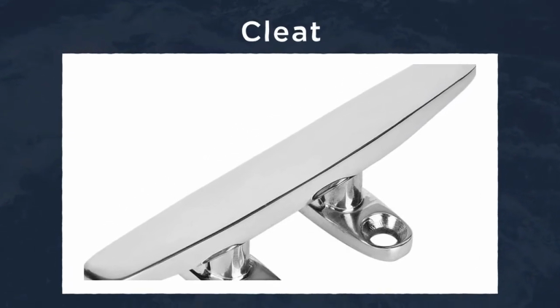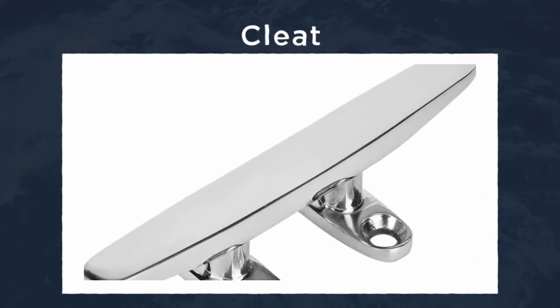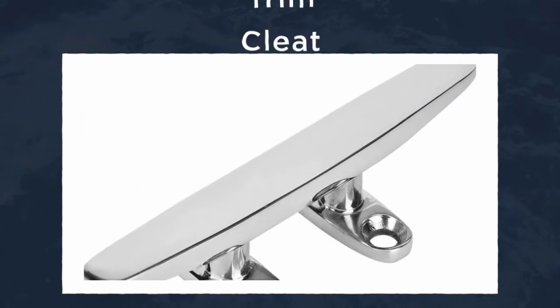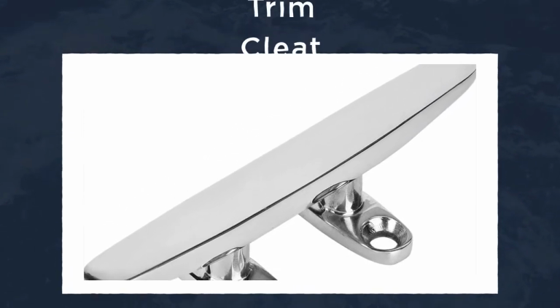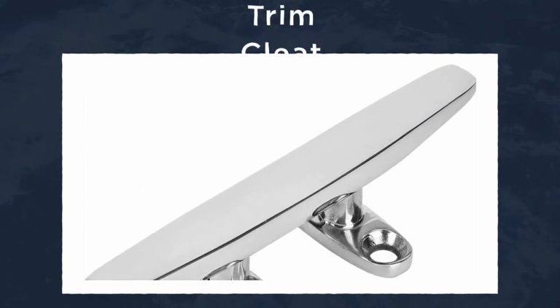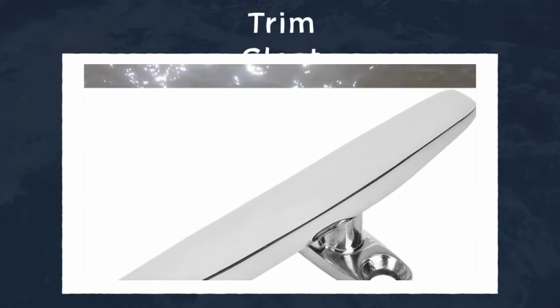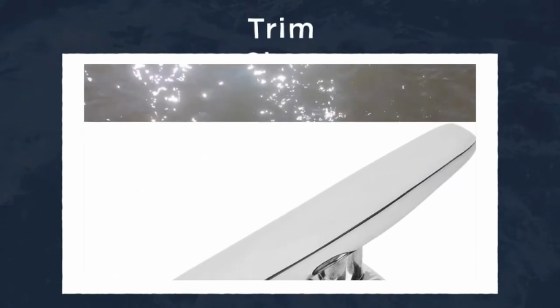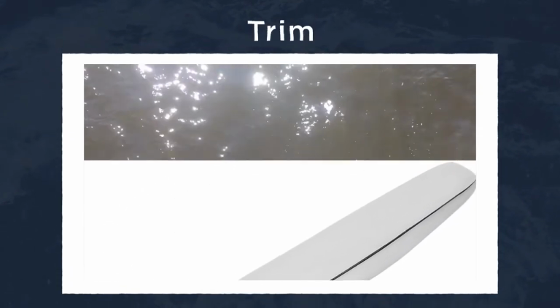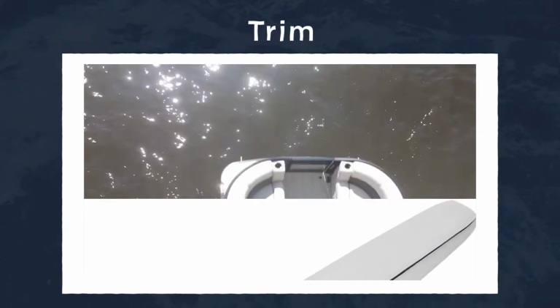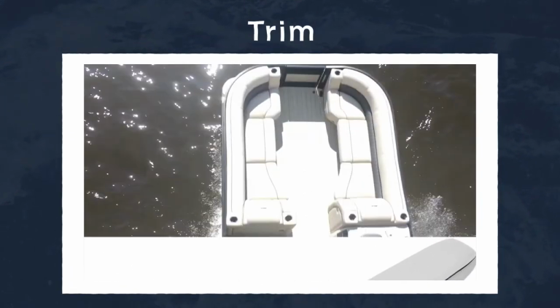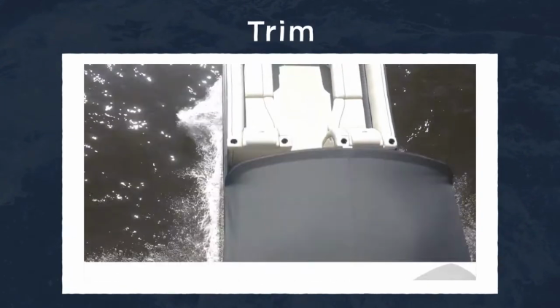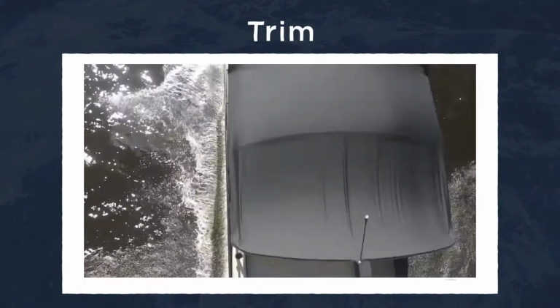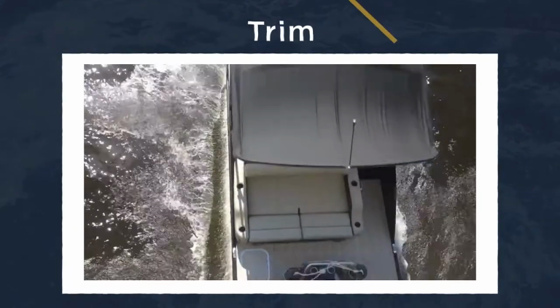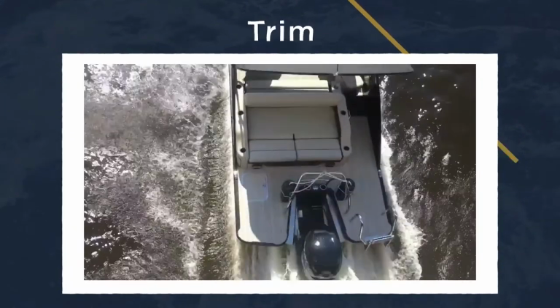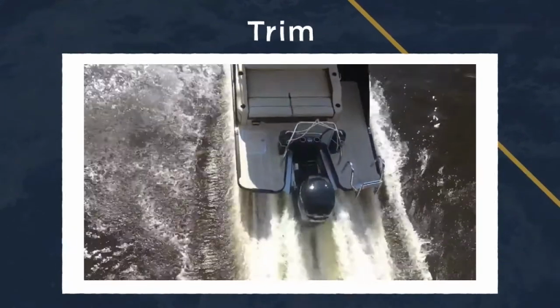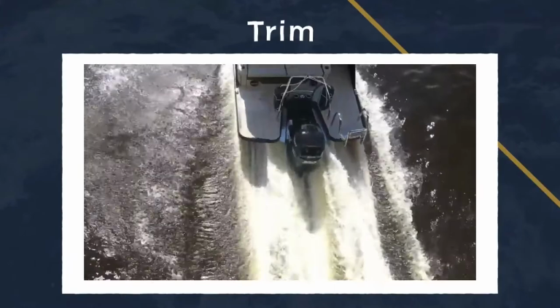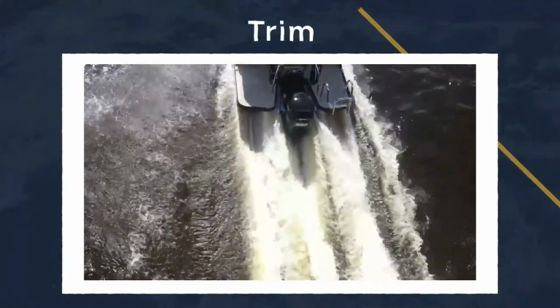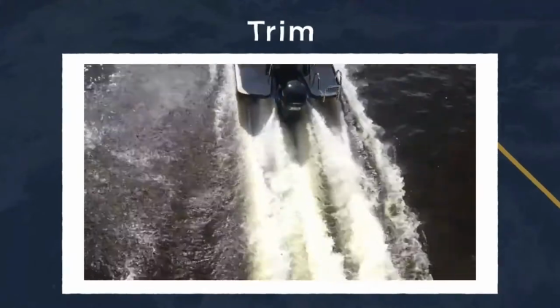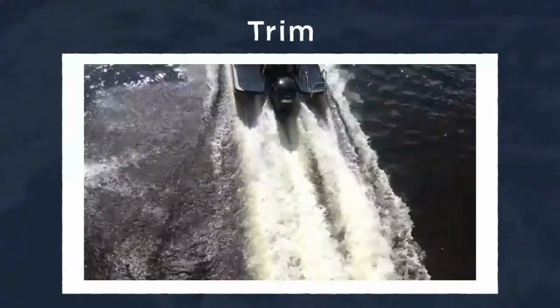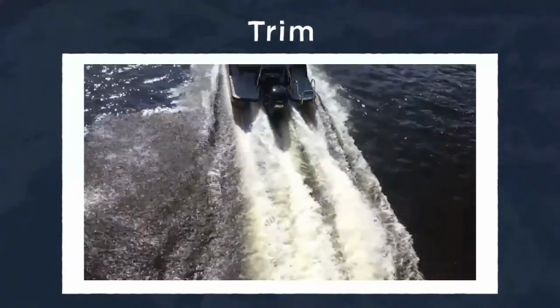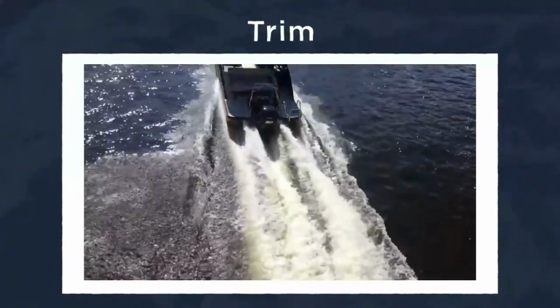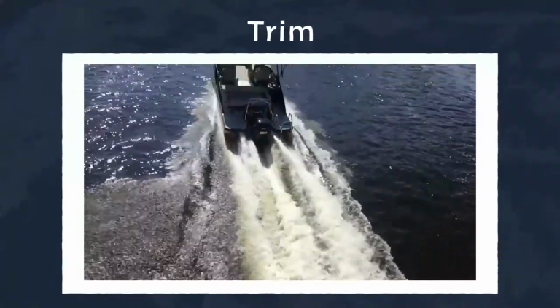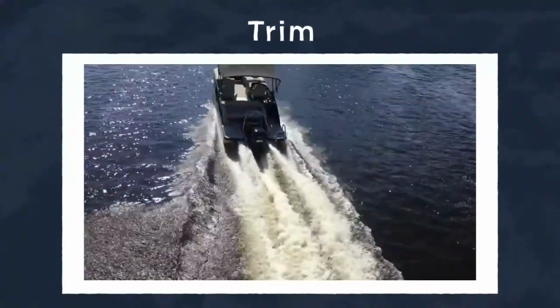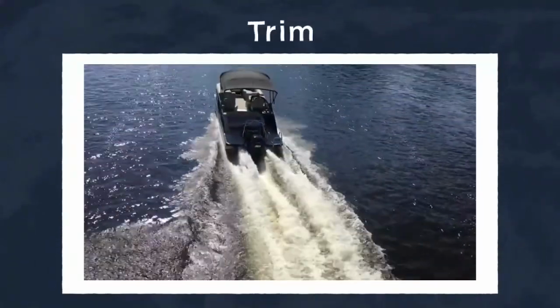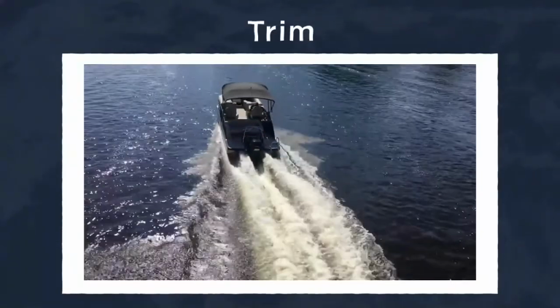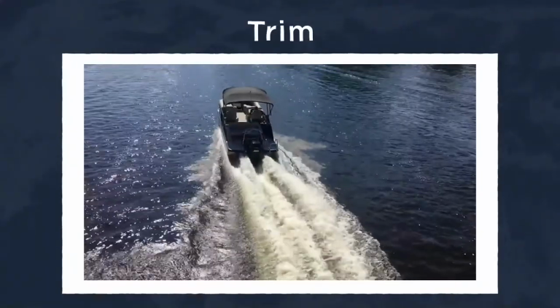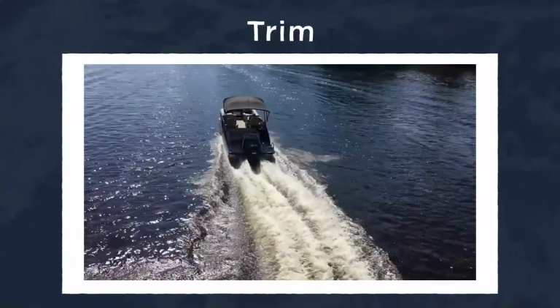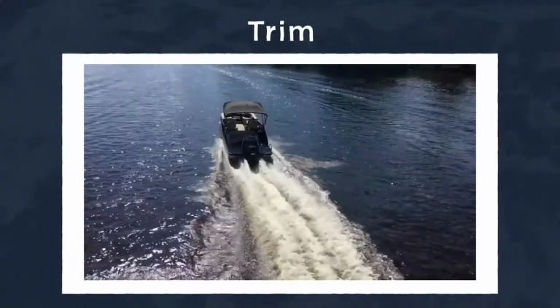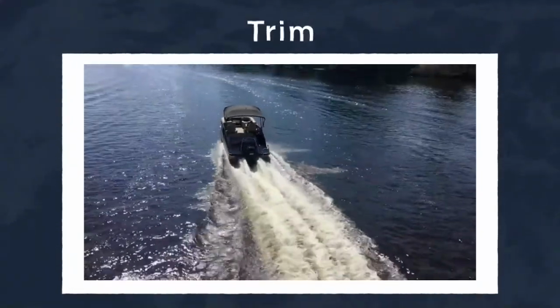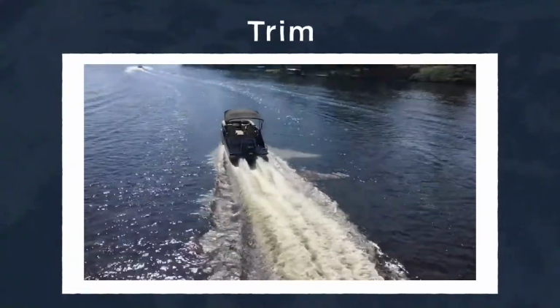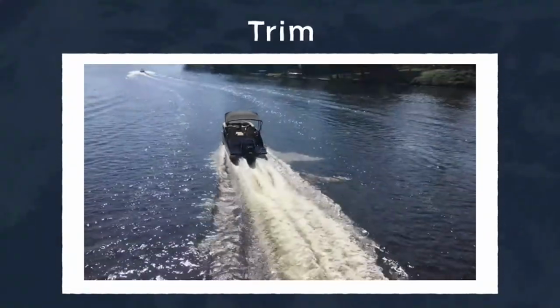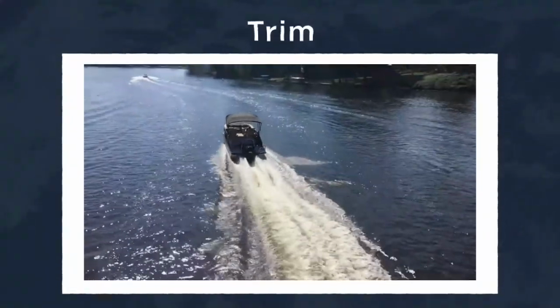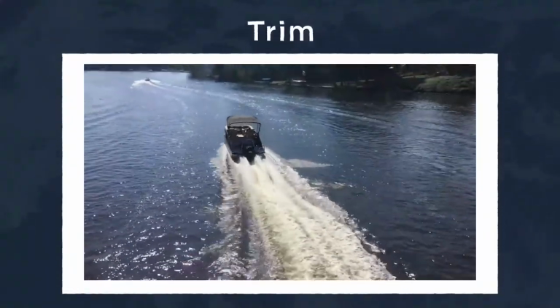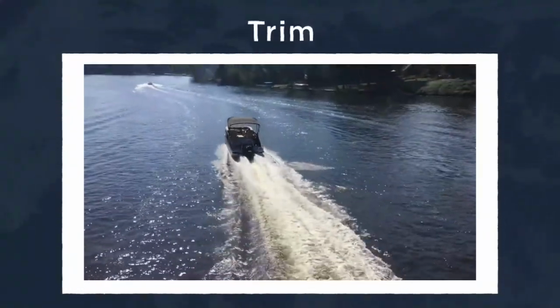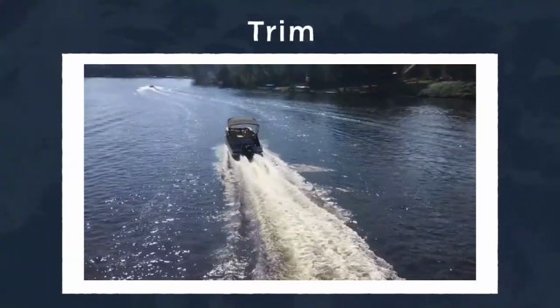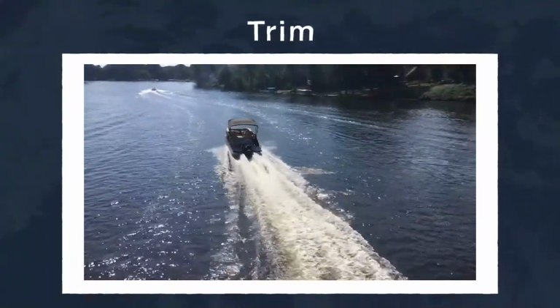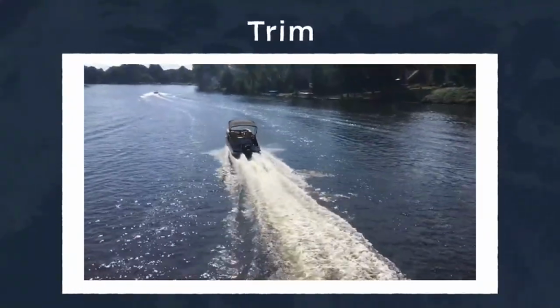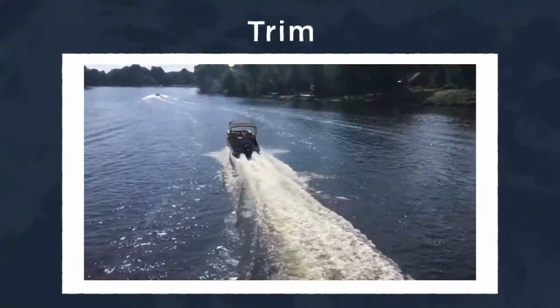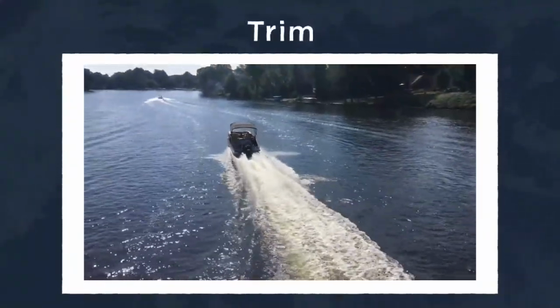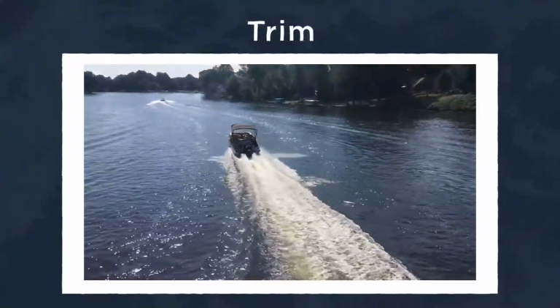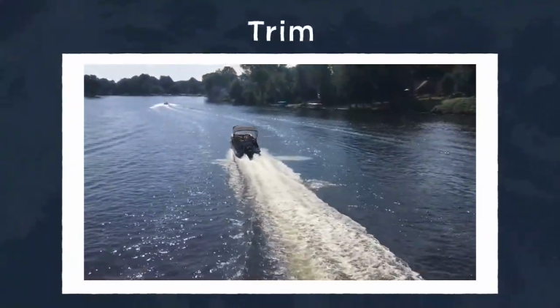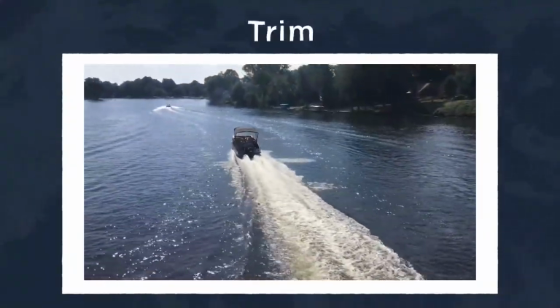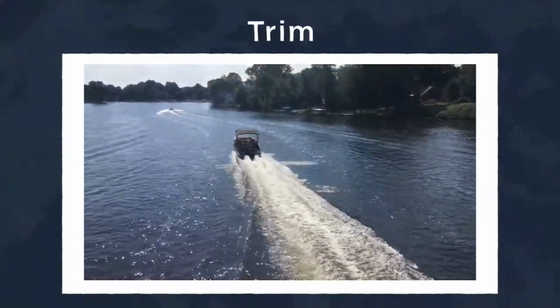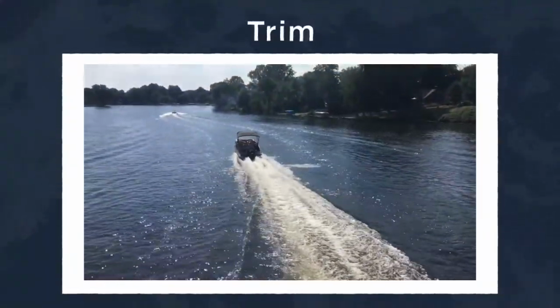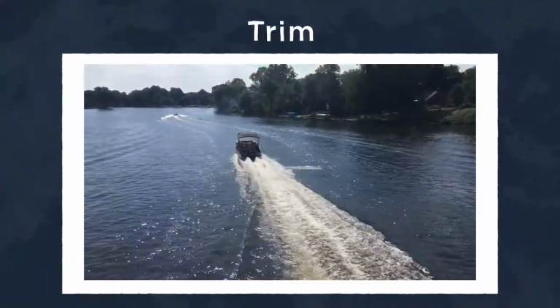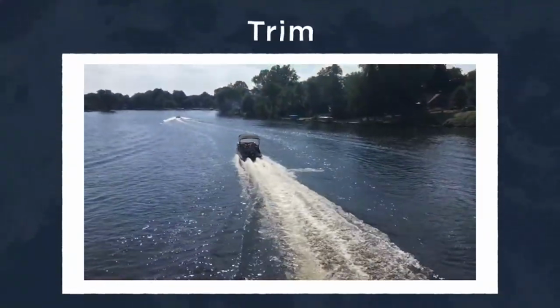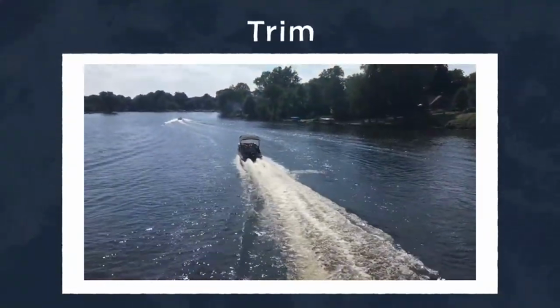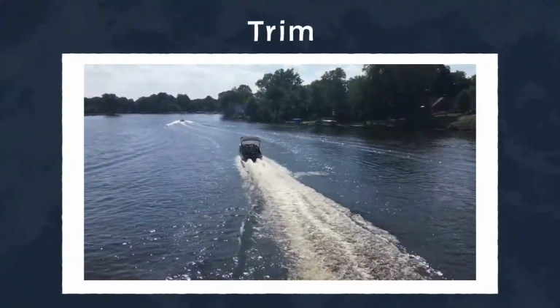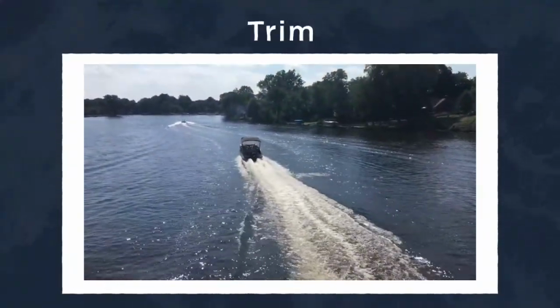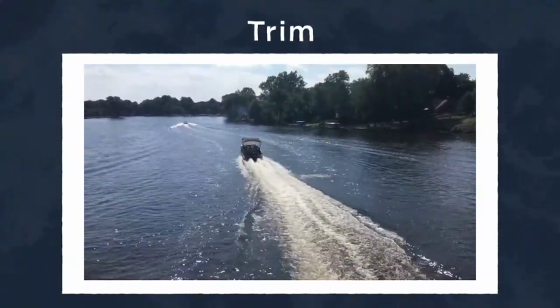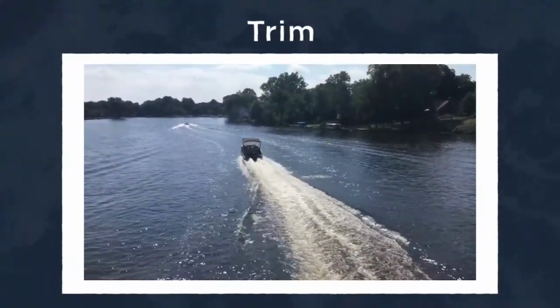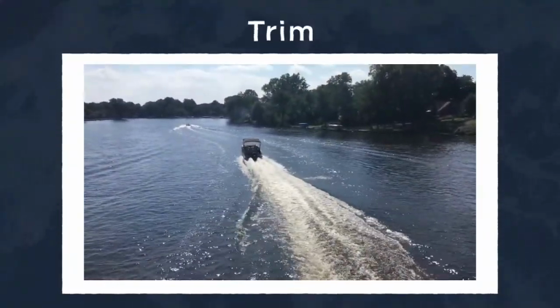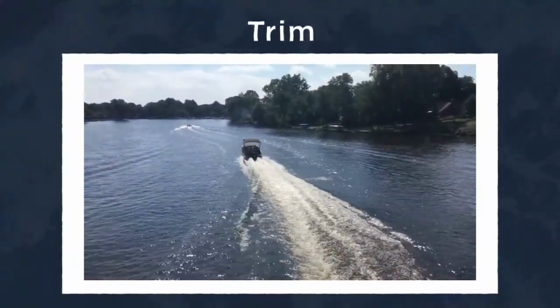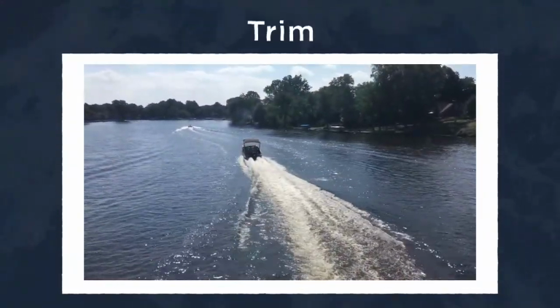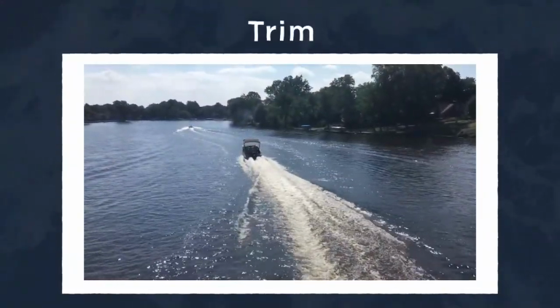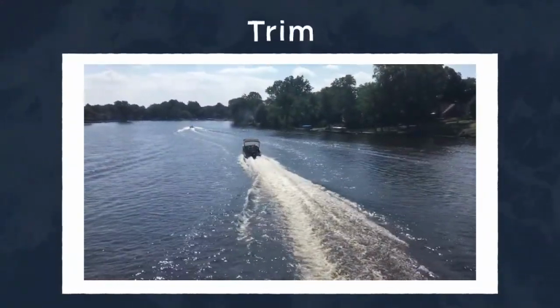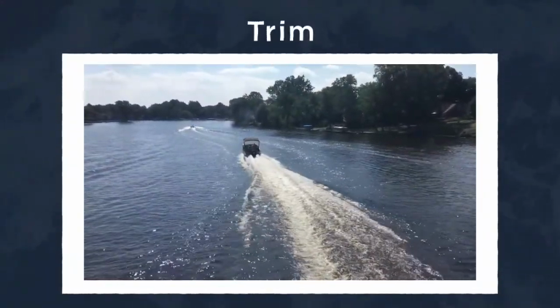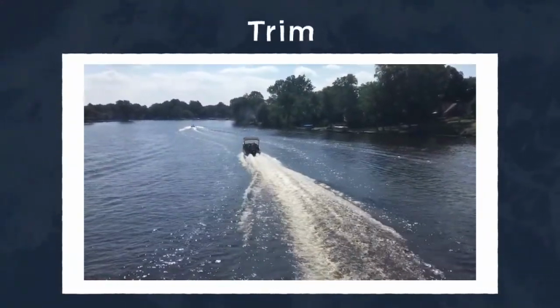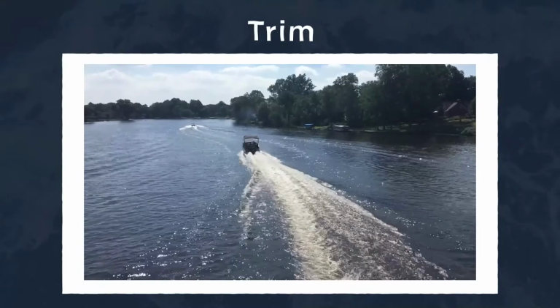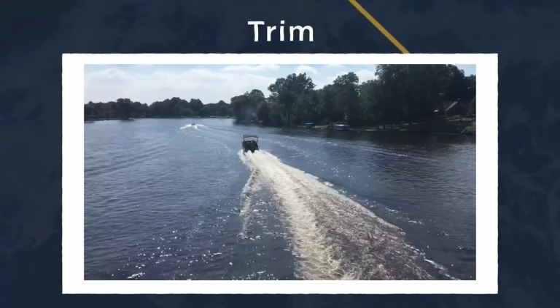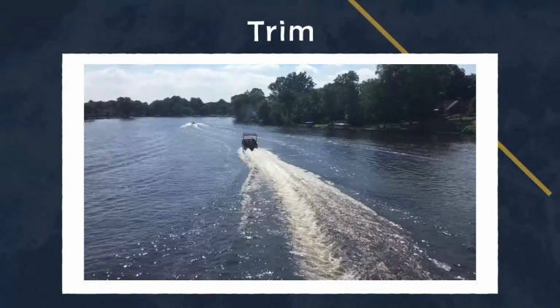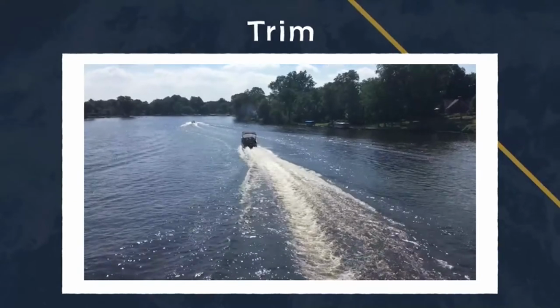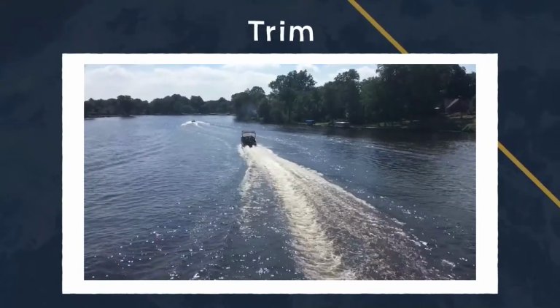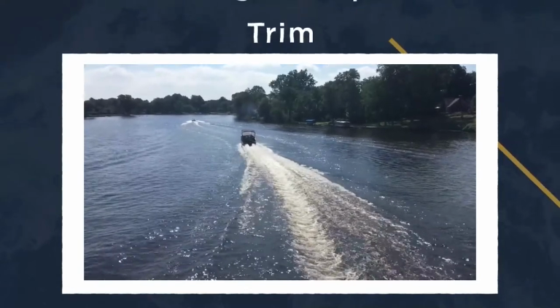When it comes to trim, it's not a physical part of the boat but a verb meaning to move the motor up and down. This is used in situations of shallow water or deeper water.